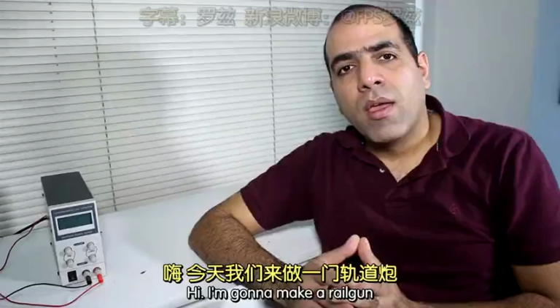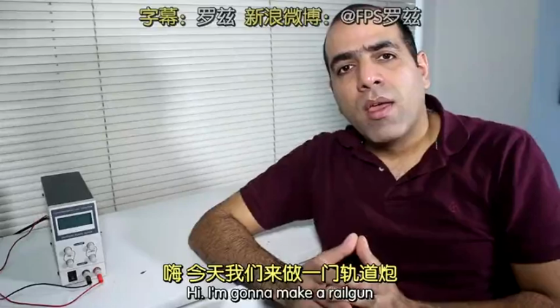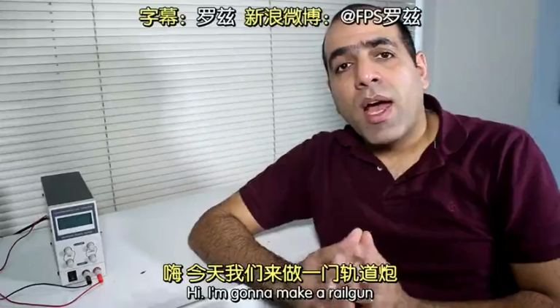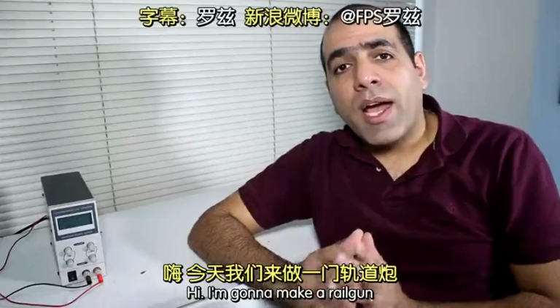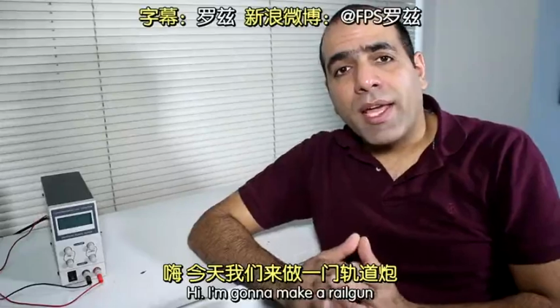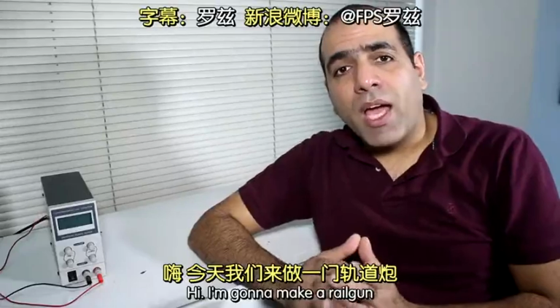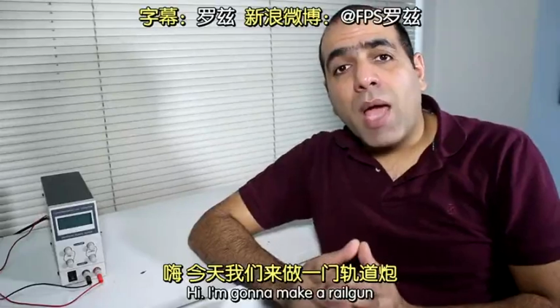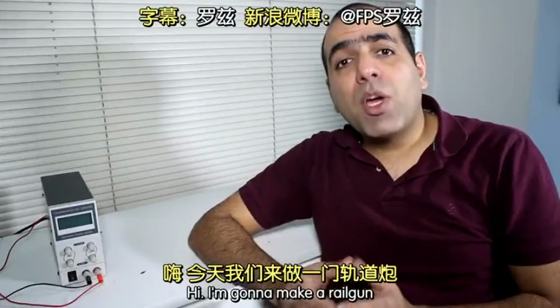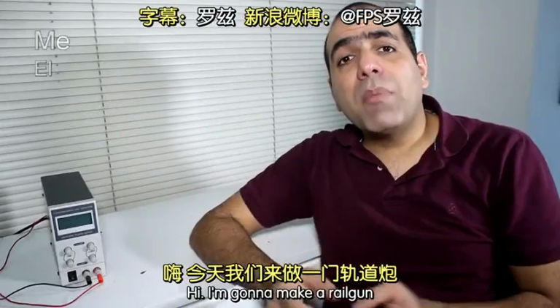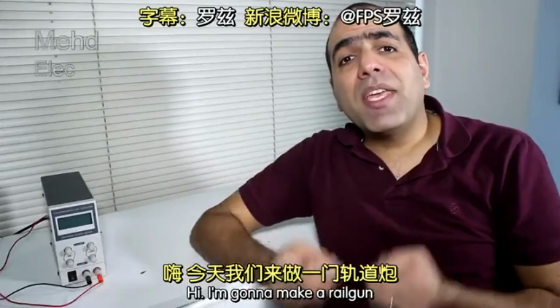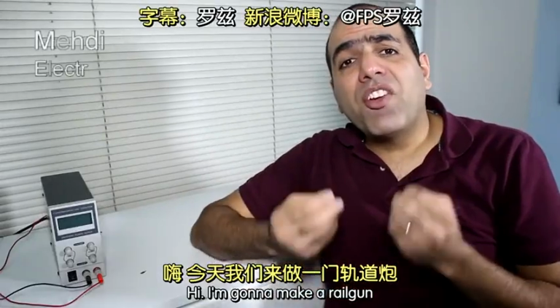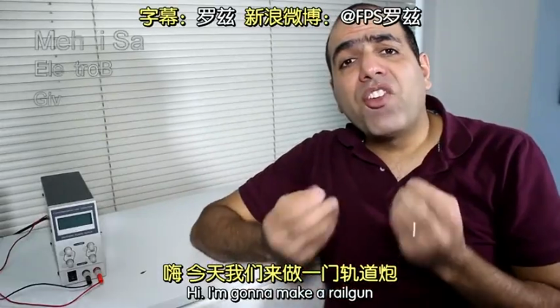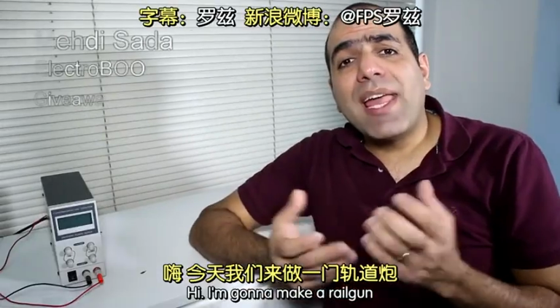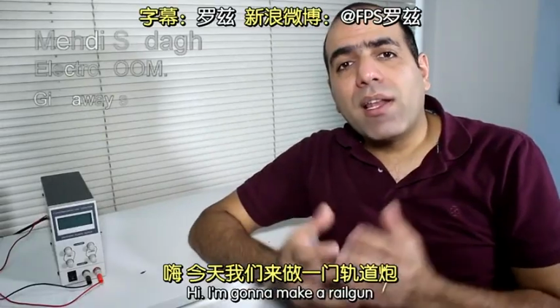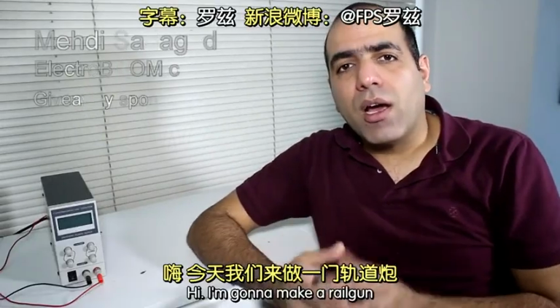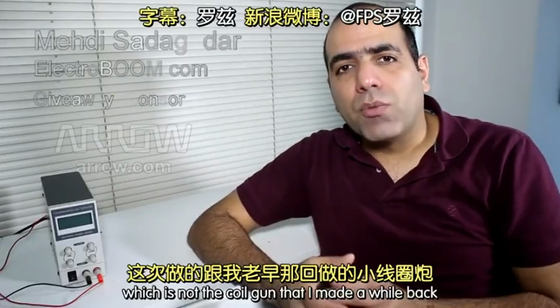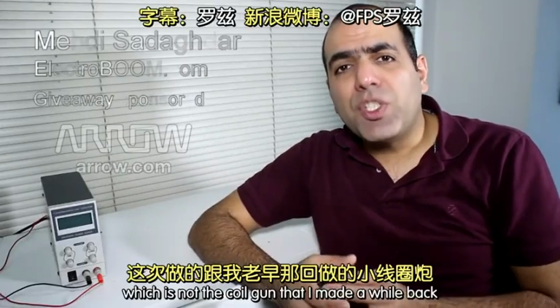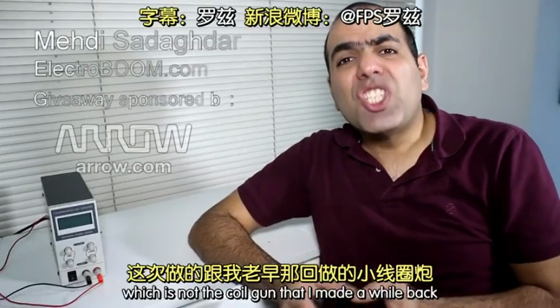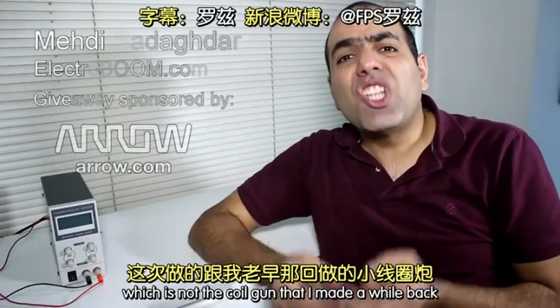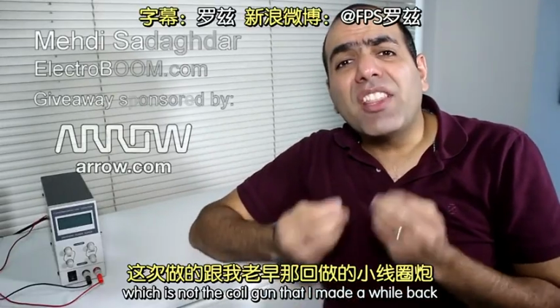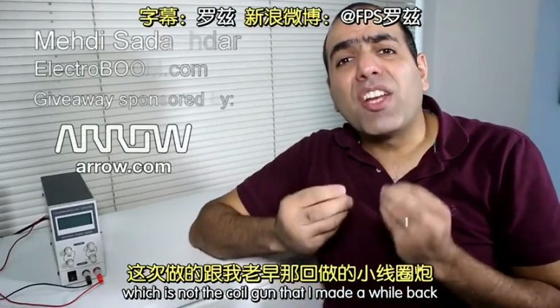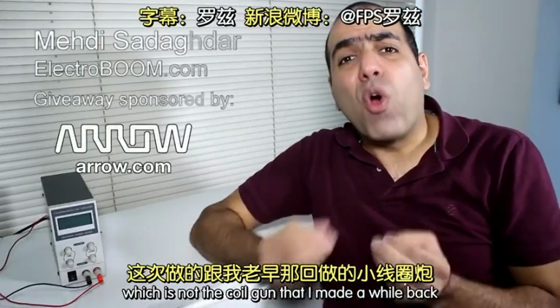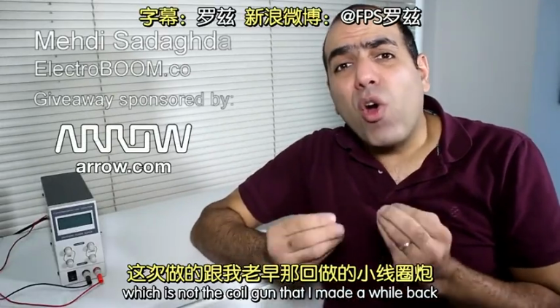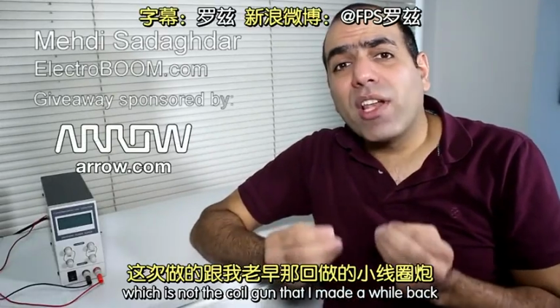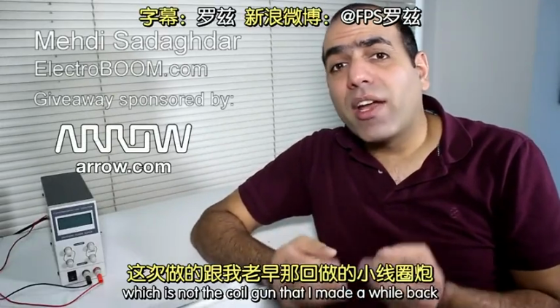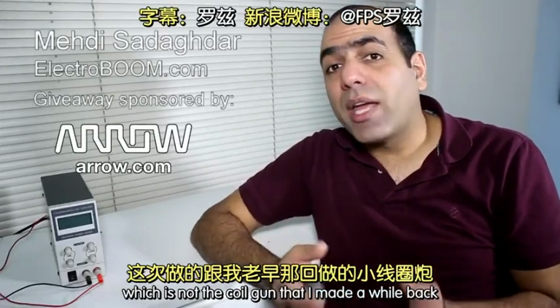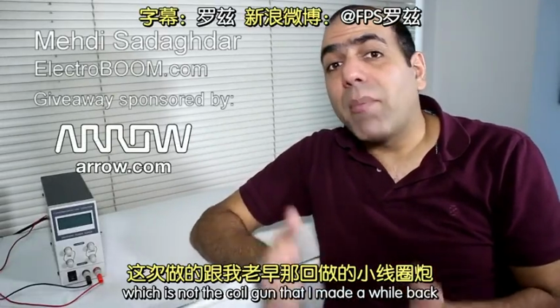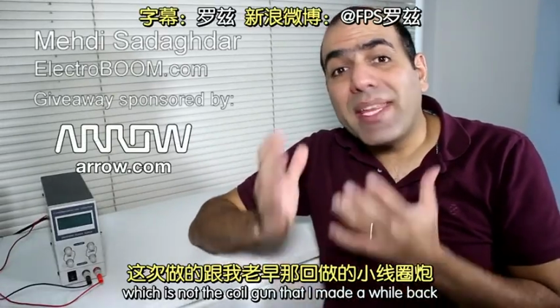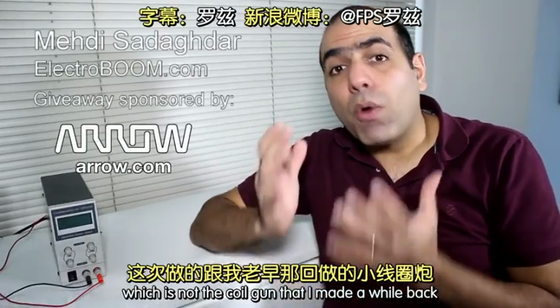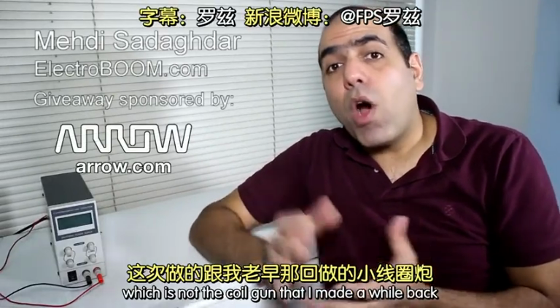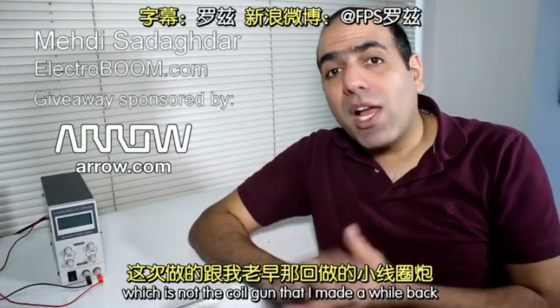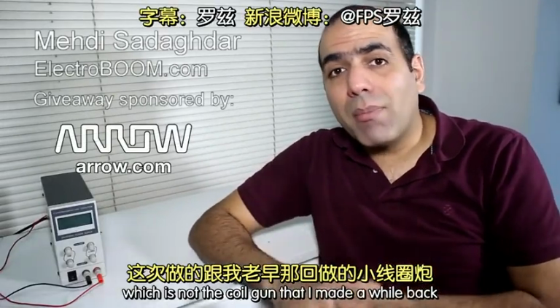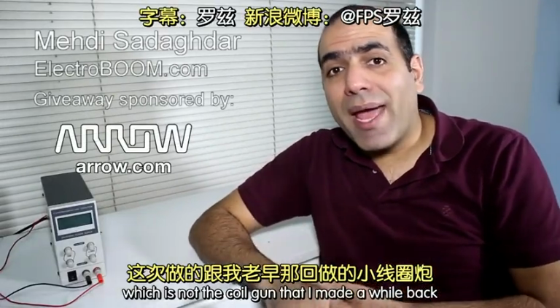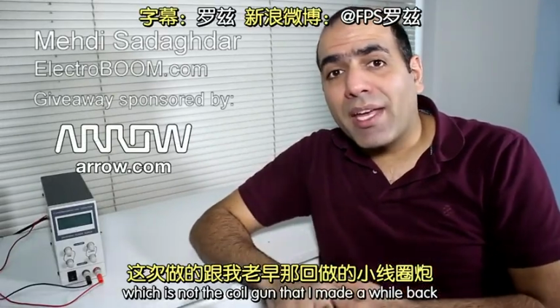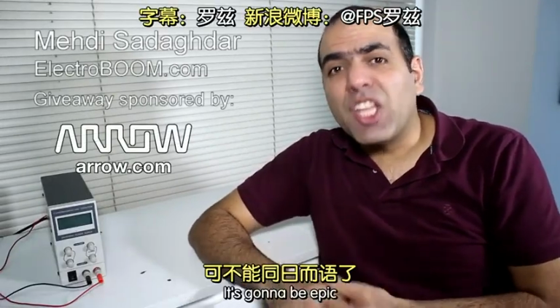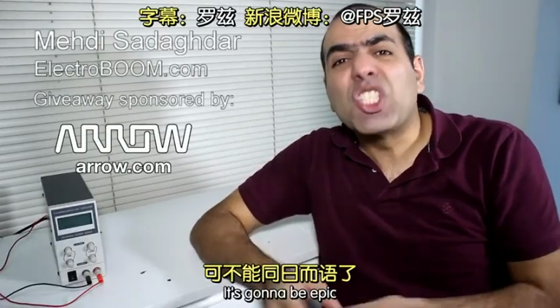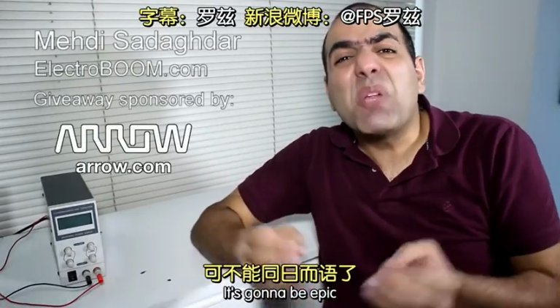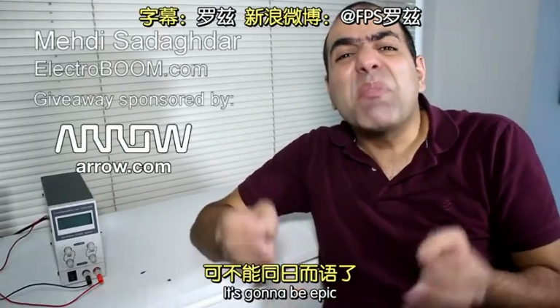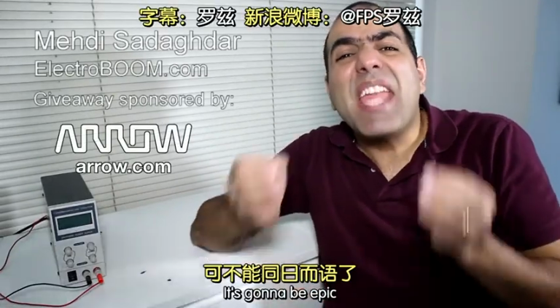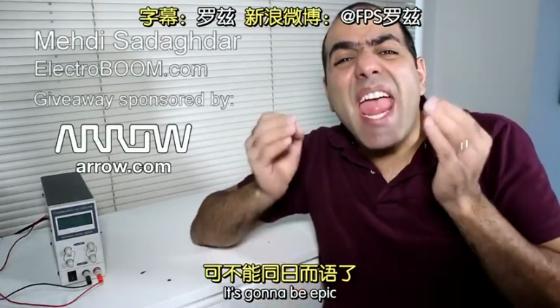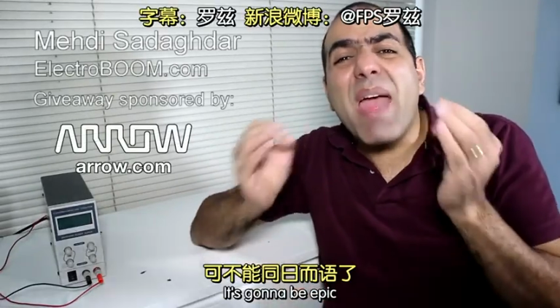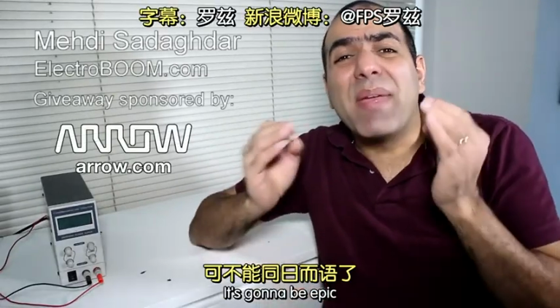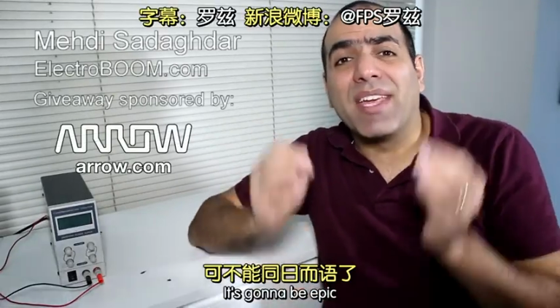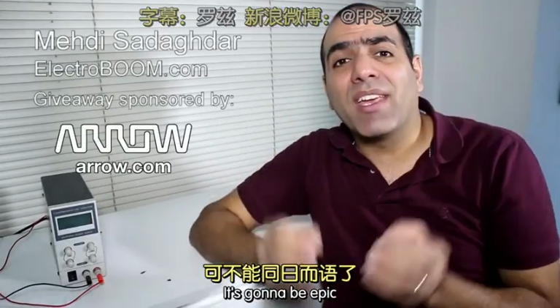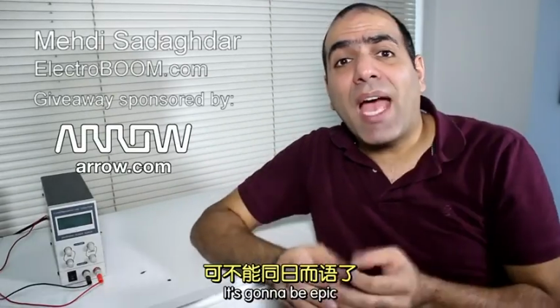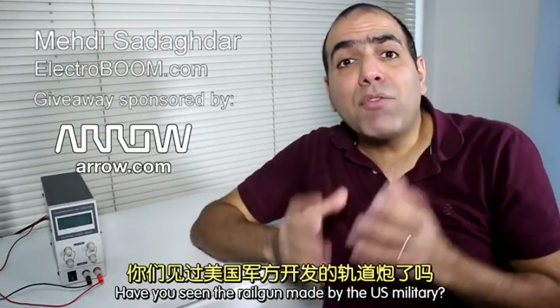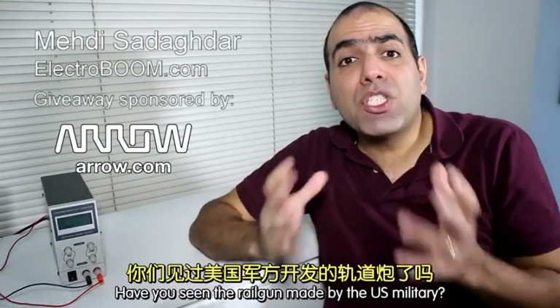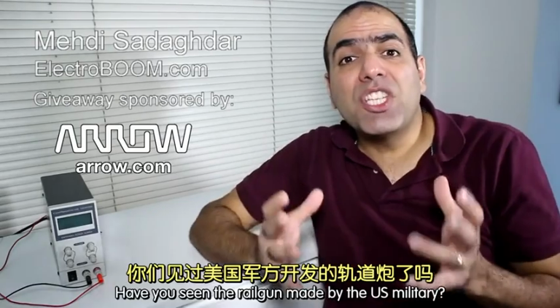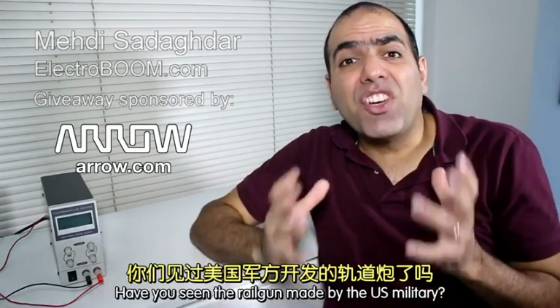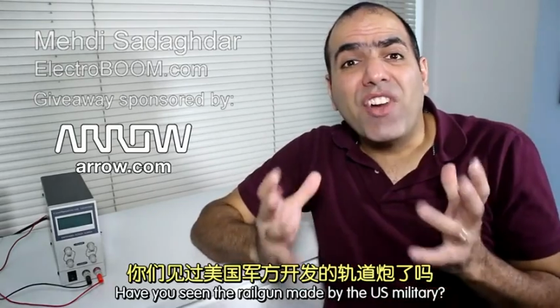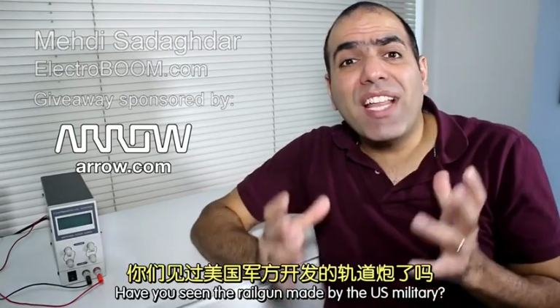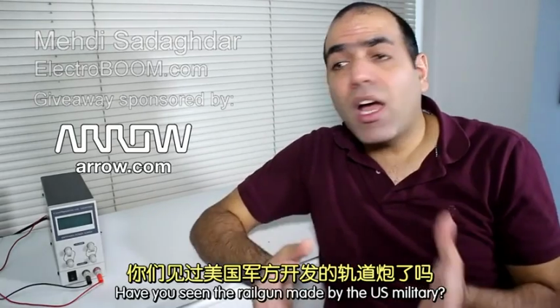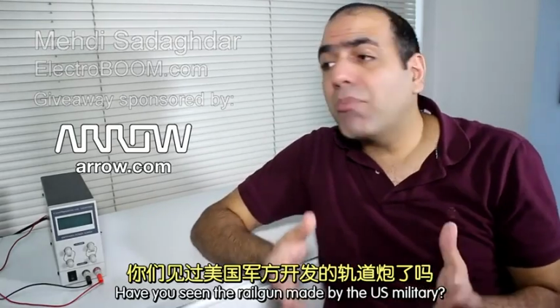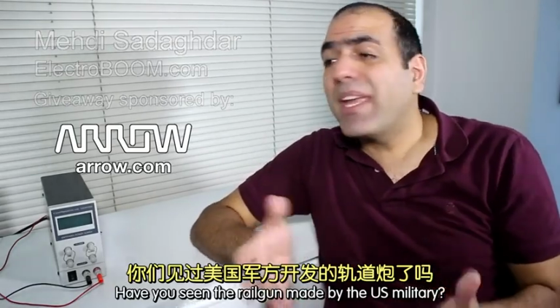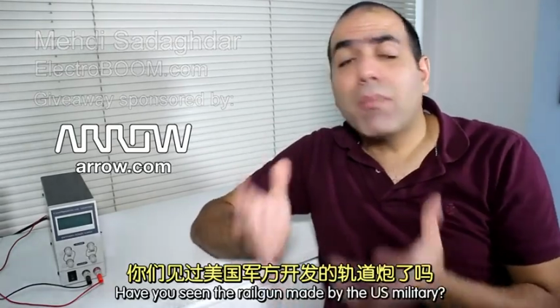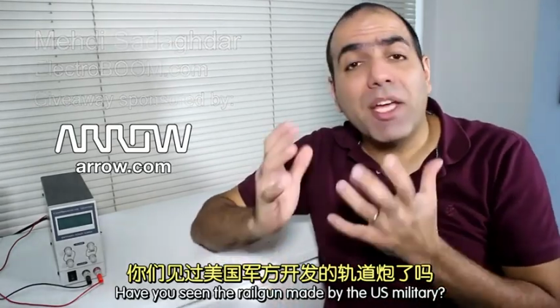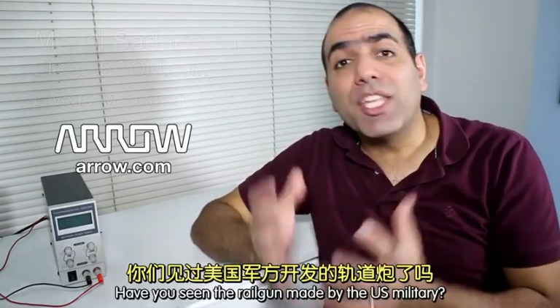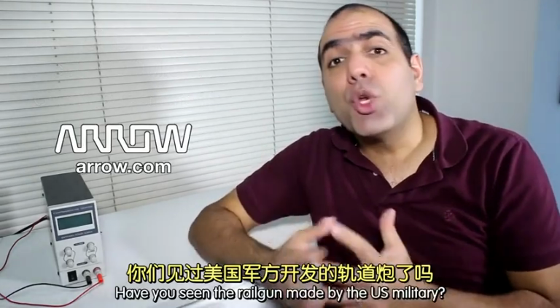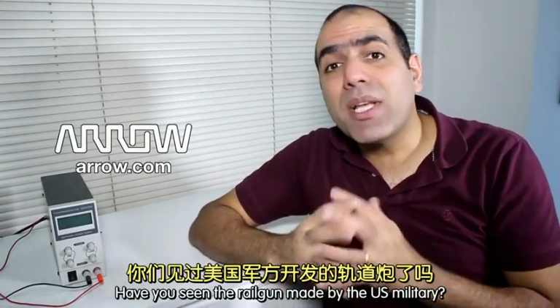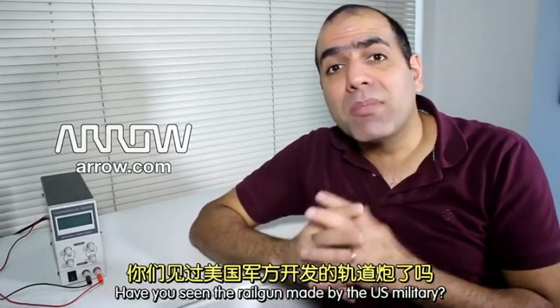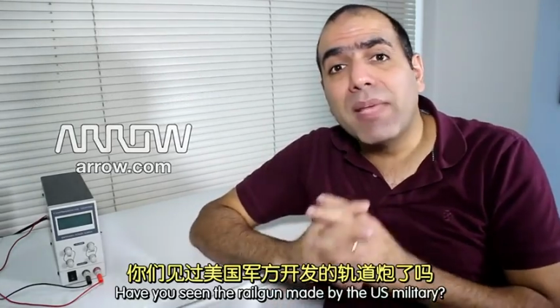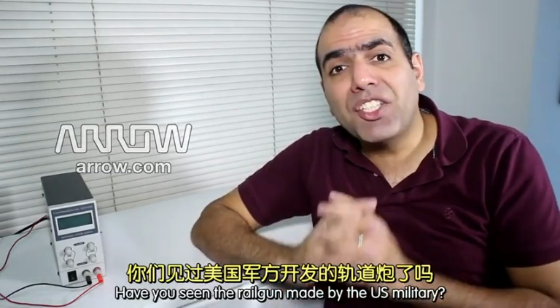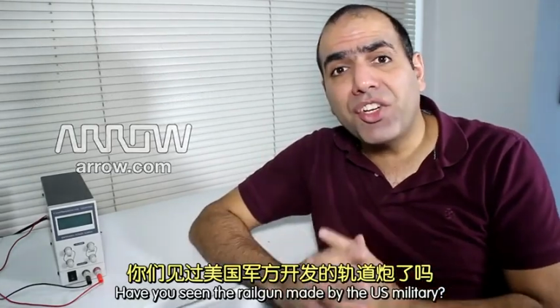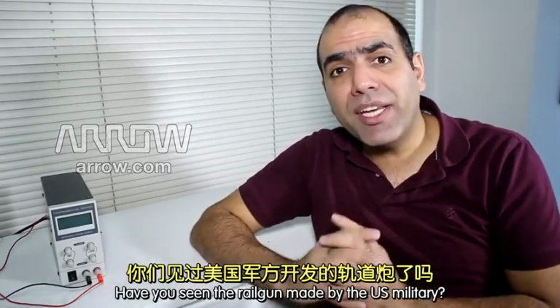Hi, I'm gonna make a rail gun, which is not the coil gun I made a while back. It's gonna be epic. Have you seen the rail gun made by the US military?